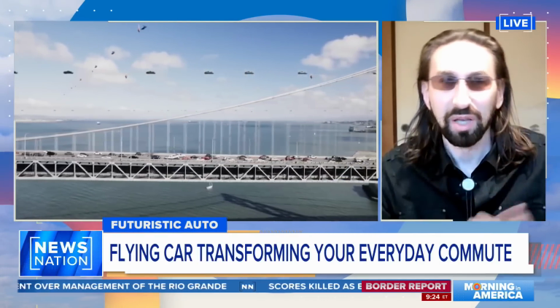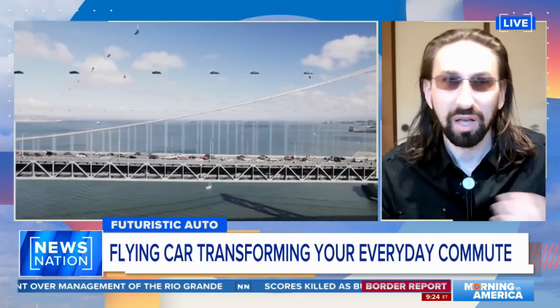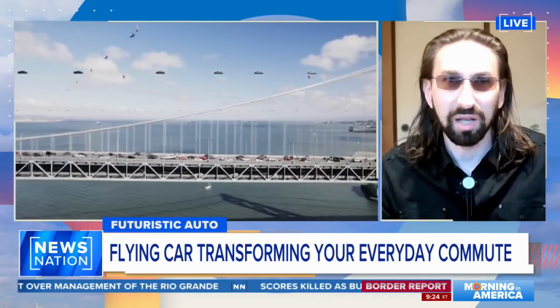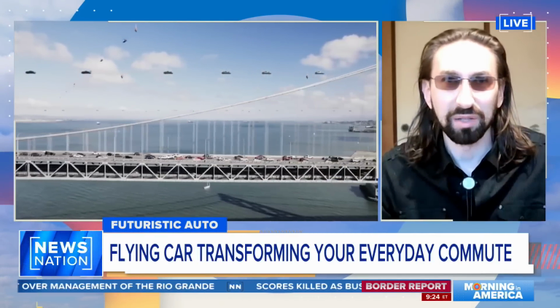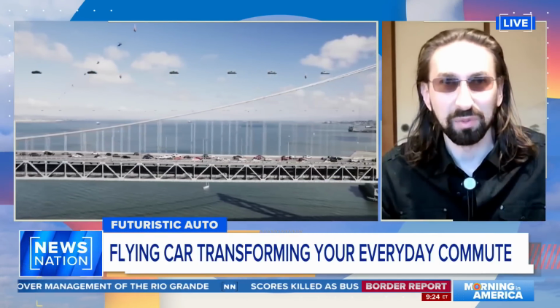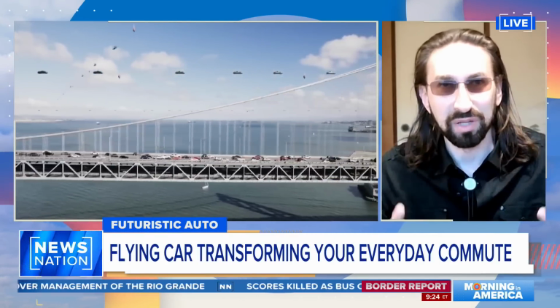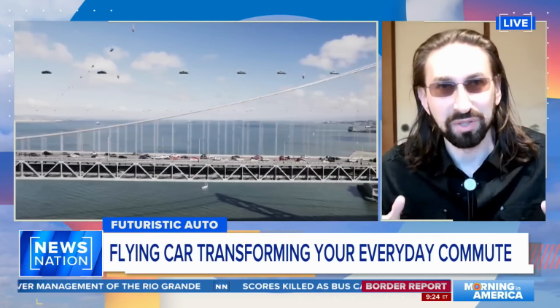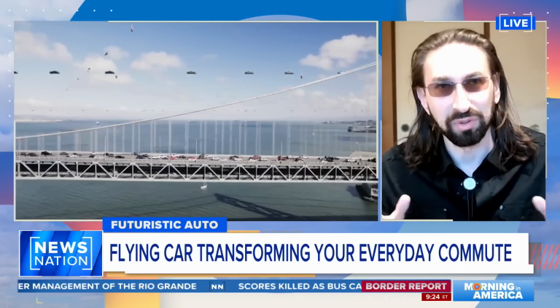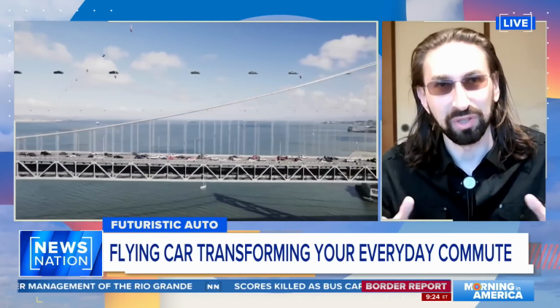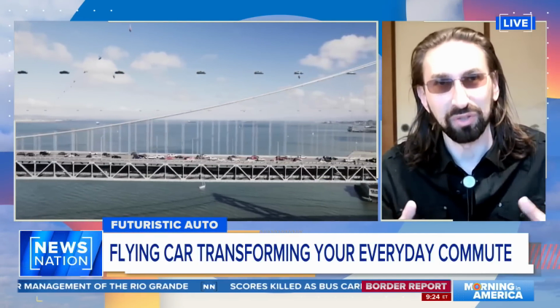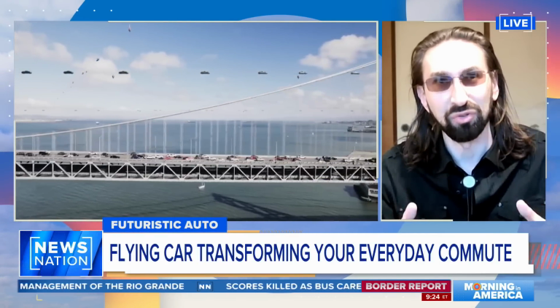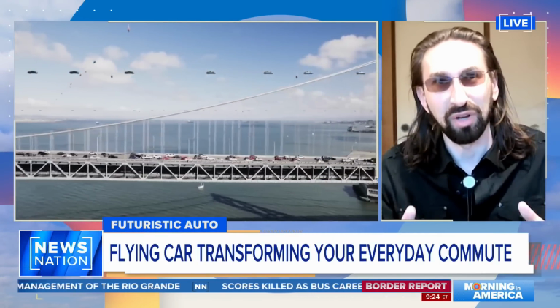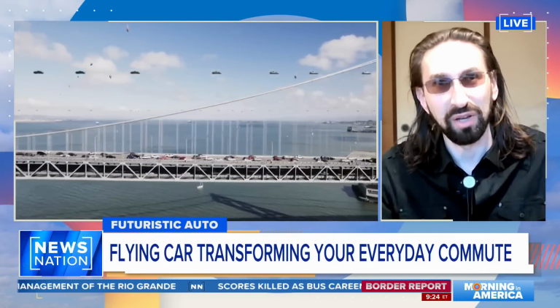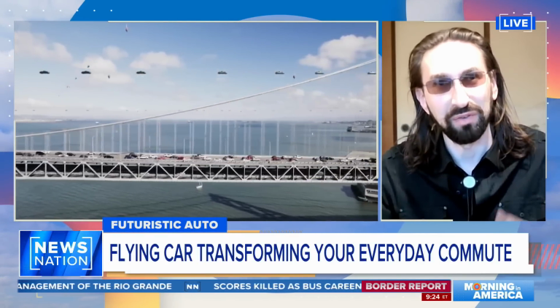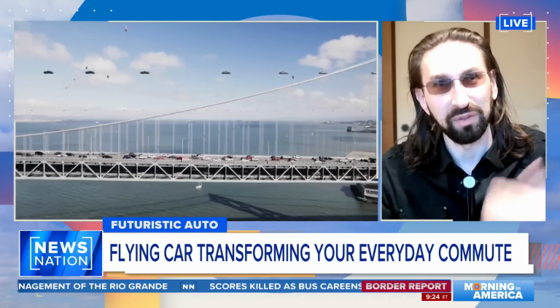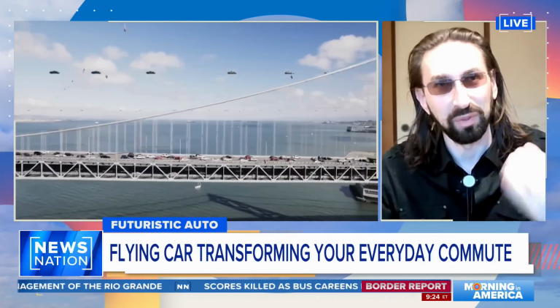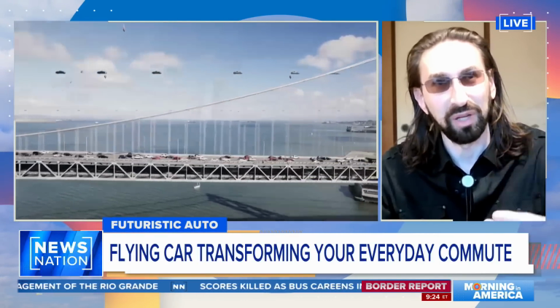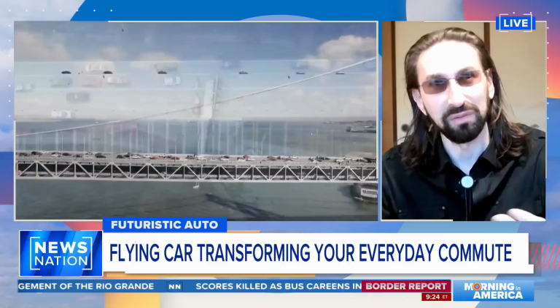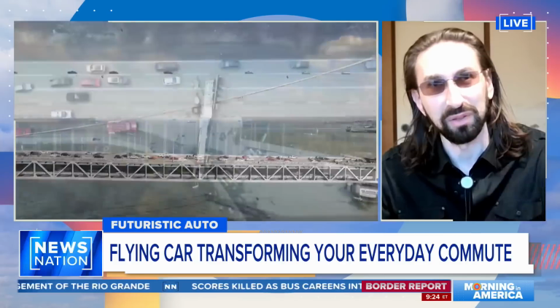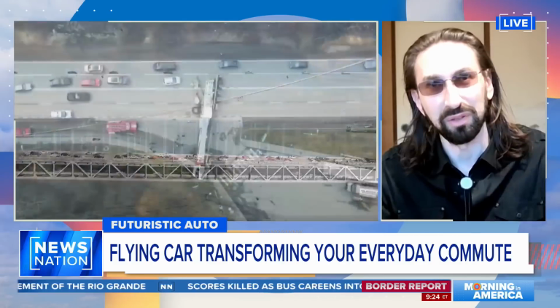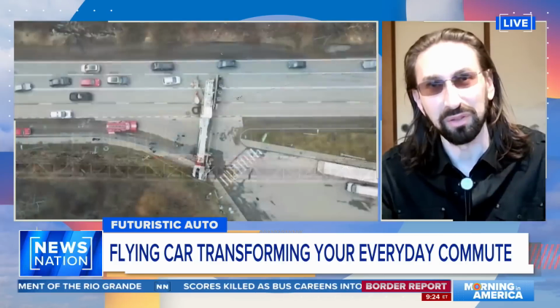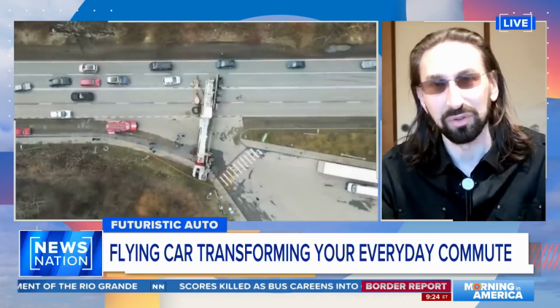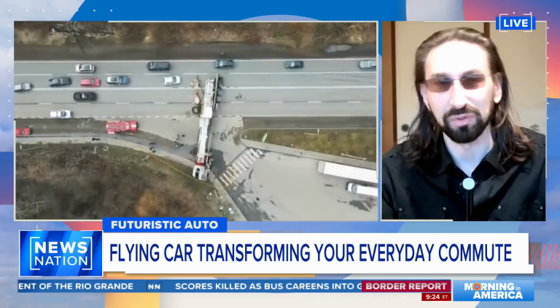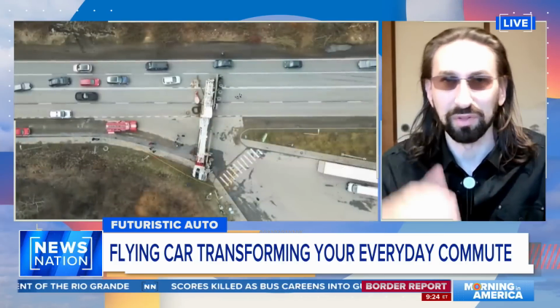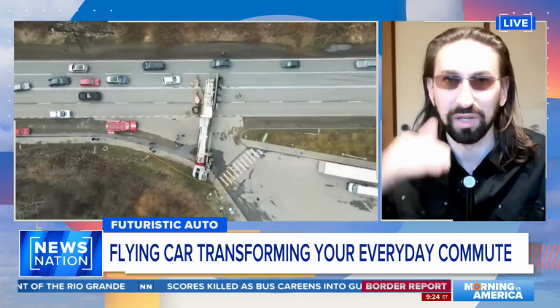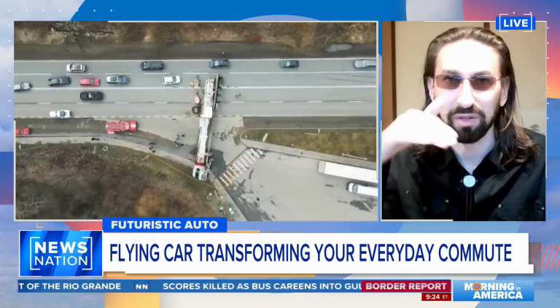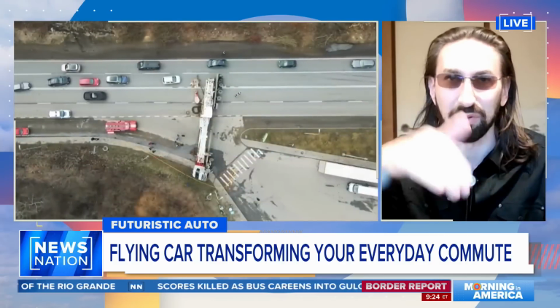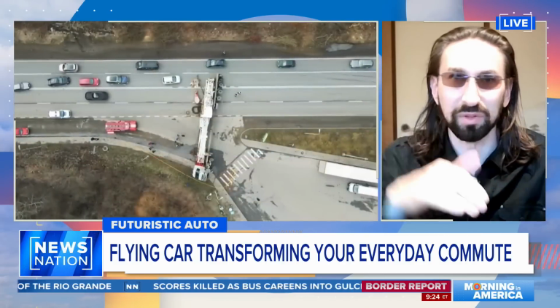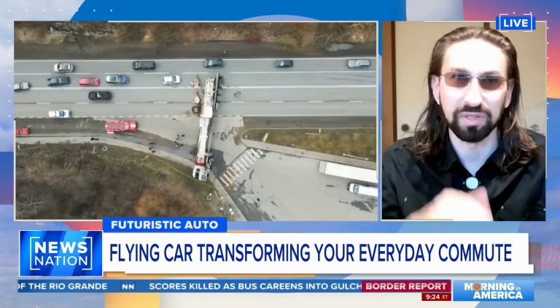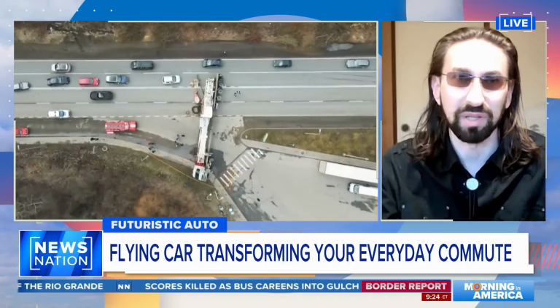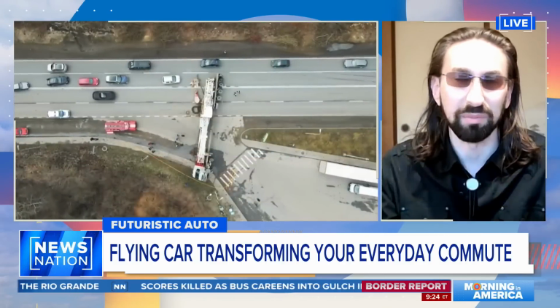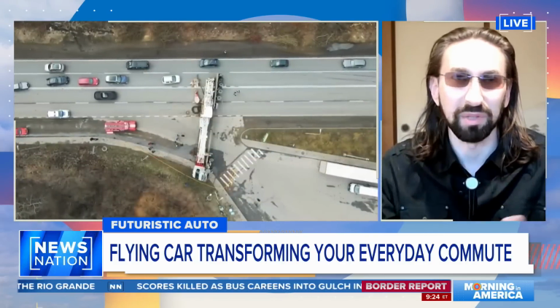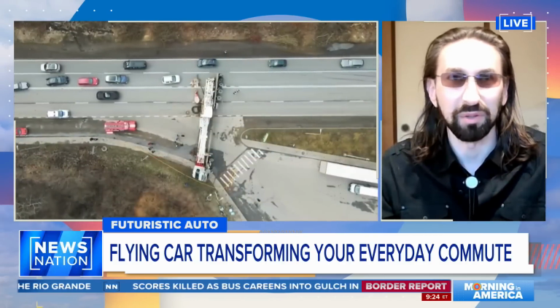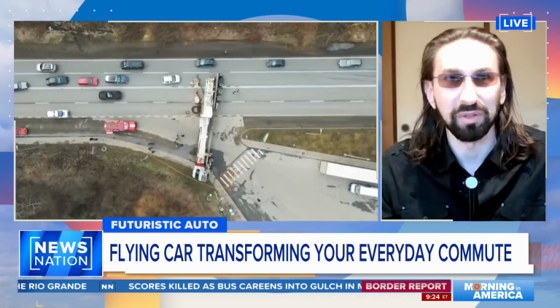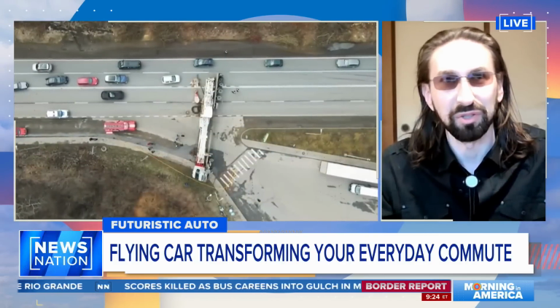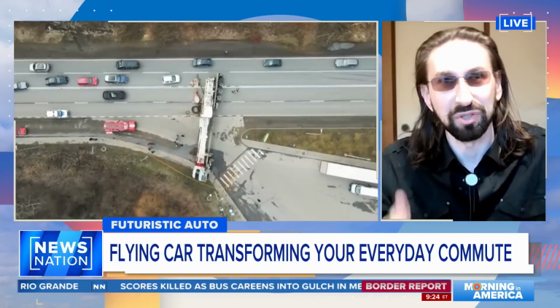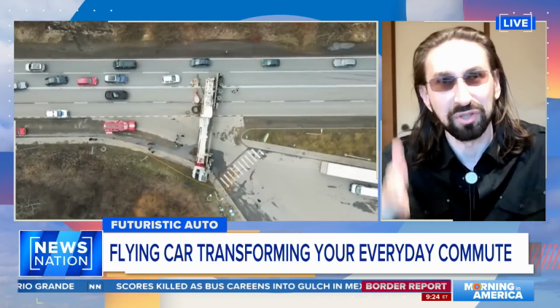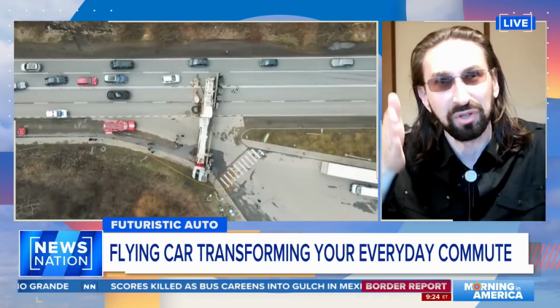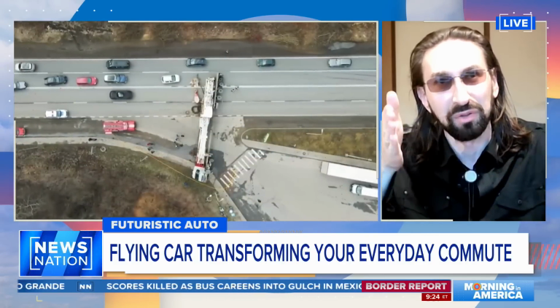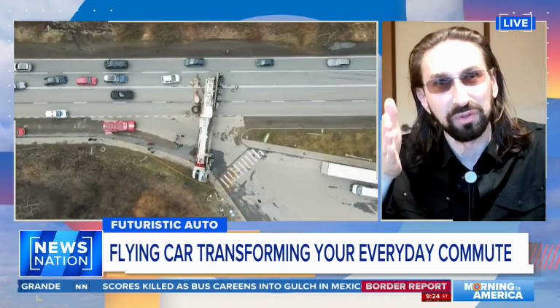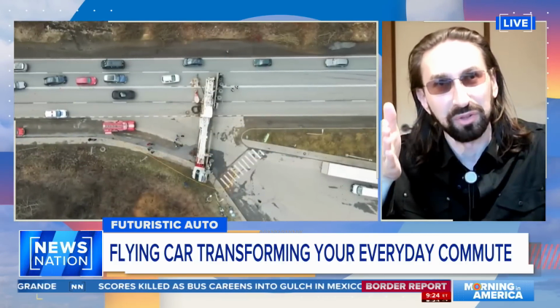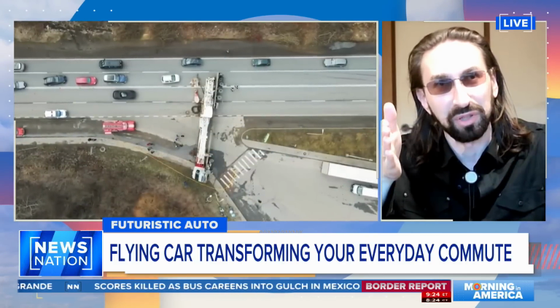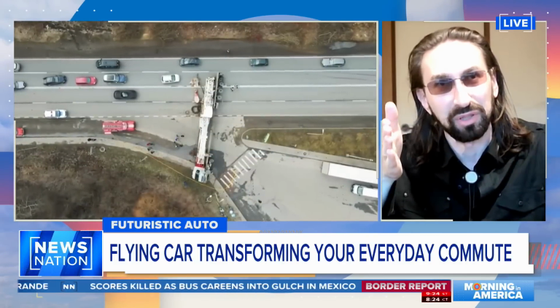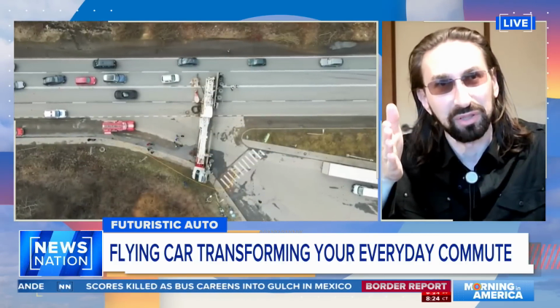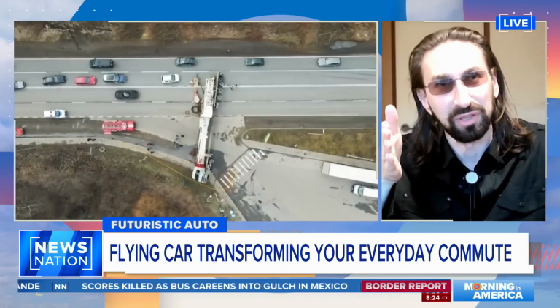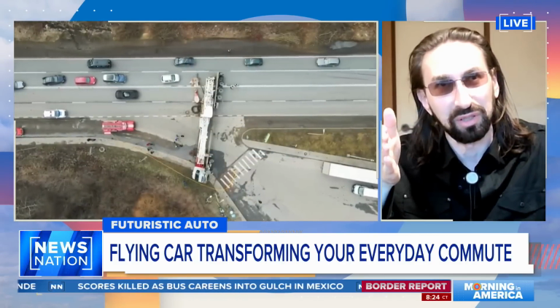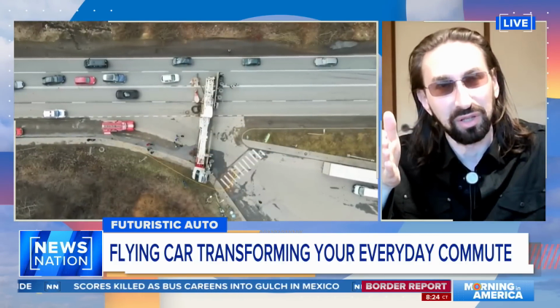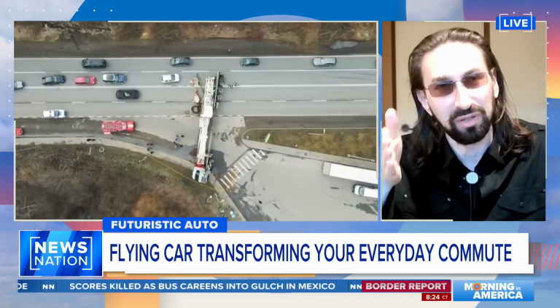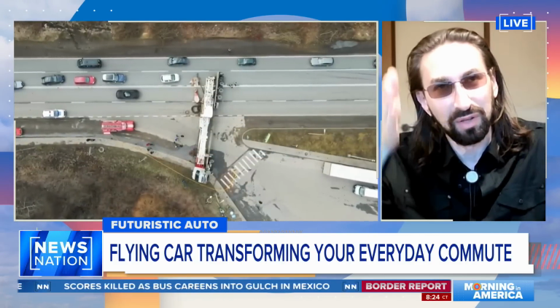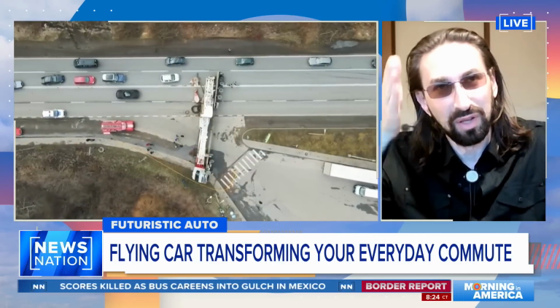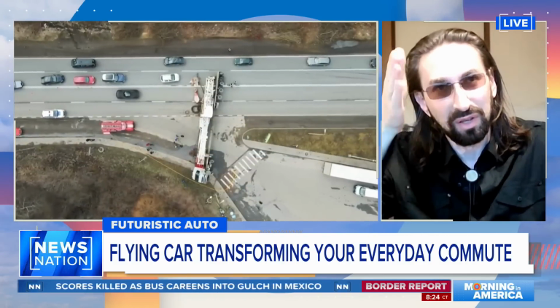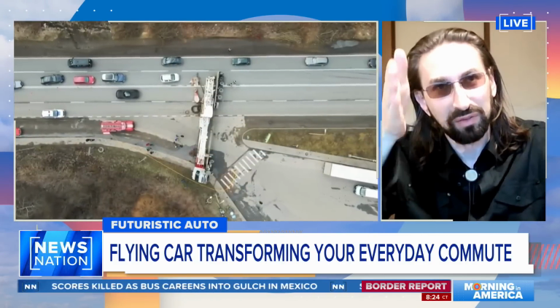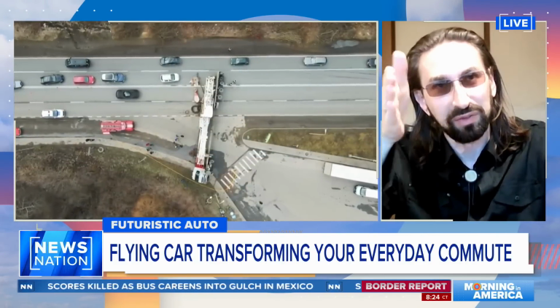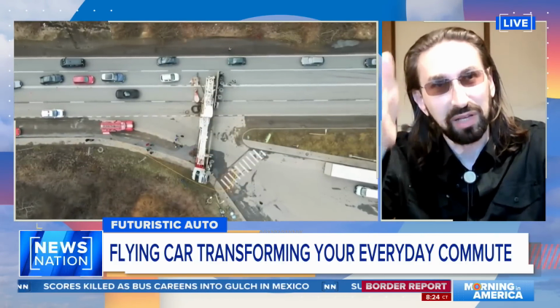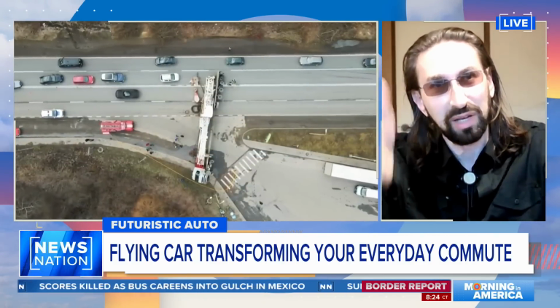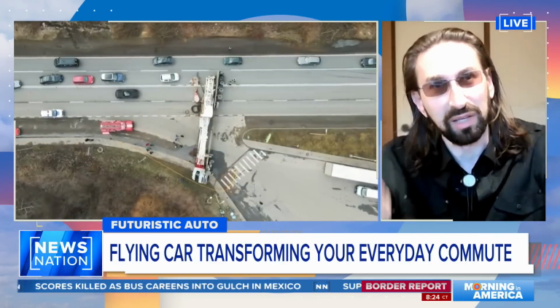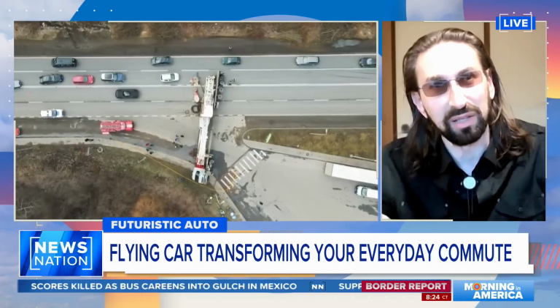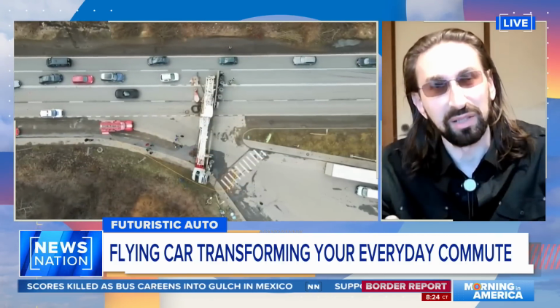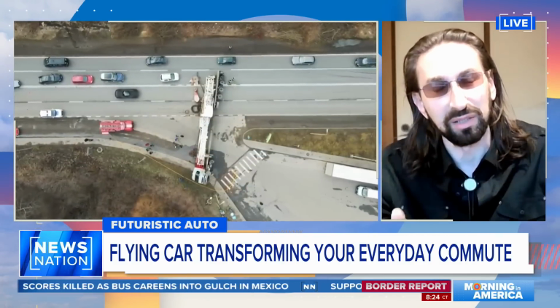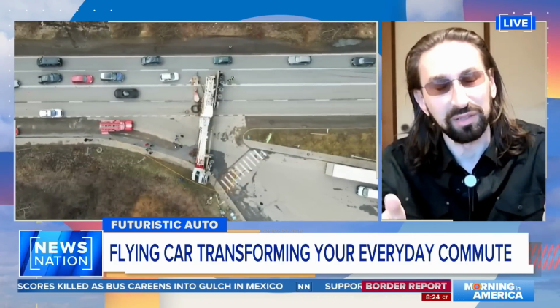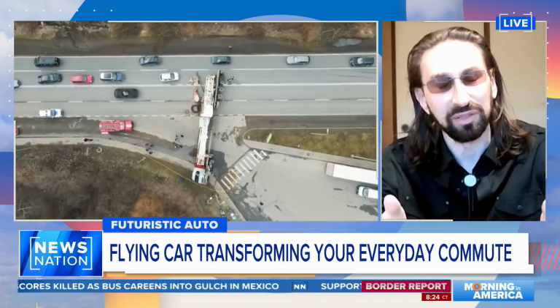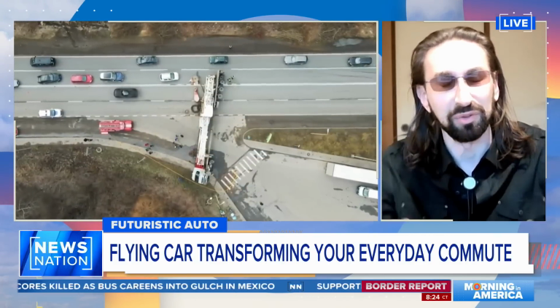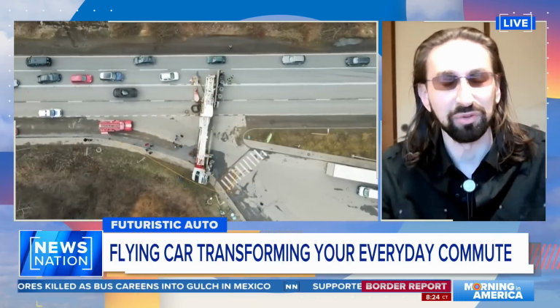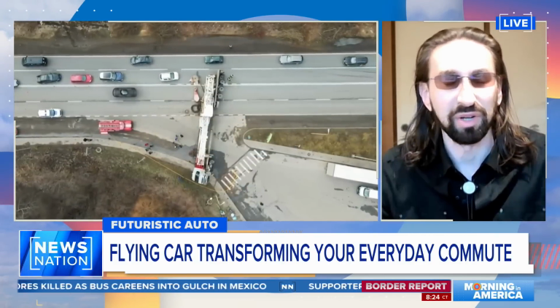Otherwise, you can drive and whatever you need to fly over something, you can just vertically take off, fly, and then continue driving.